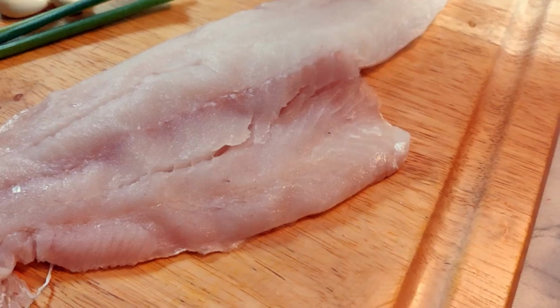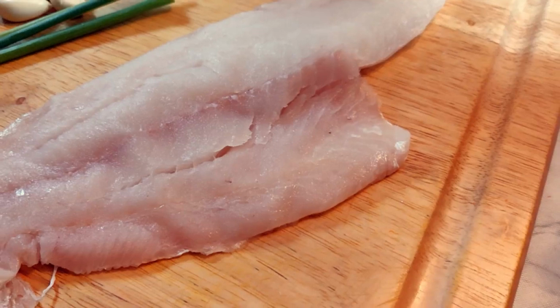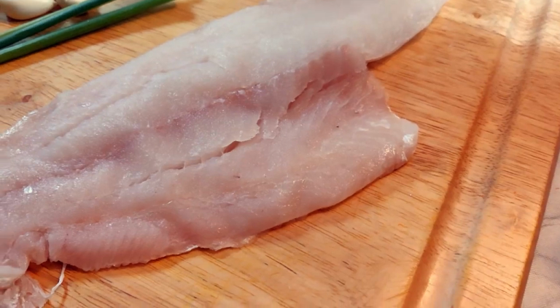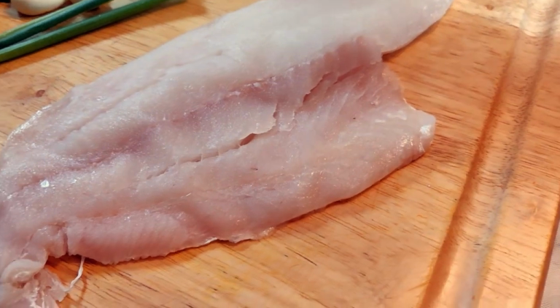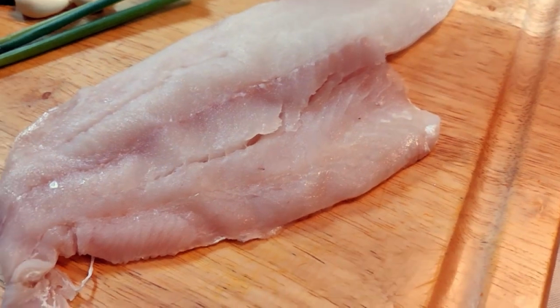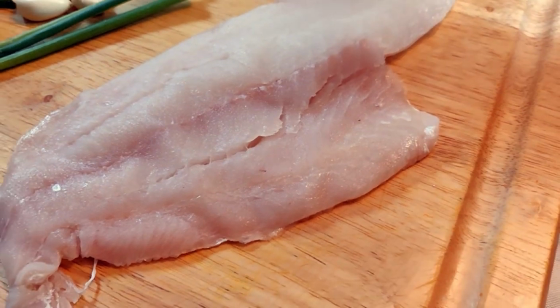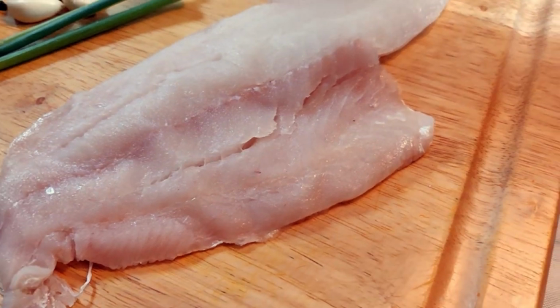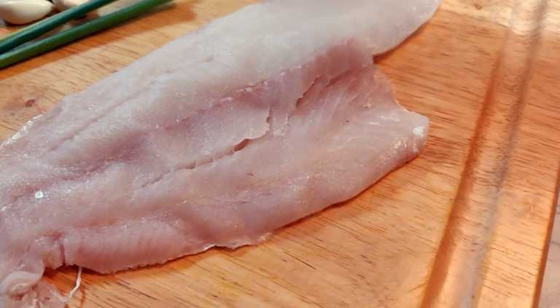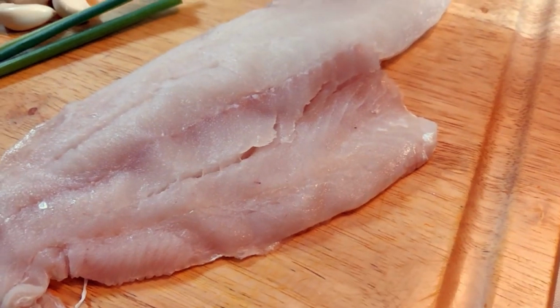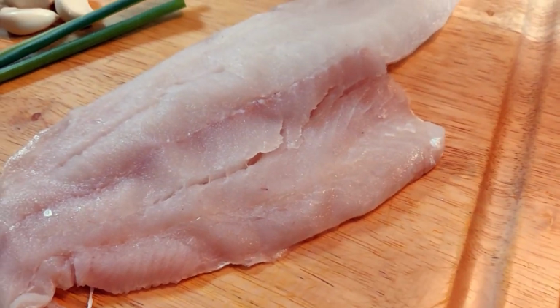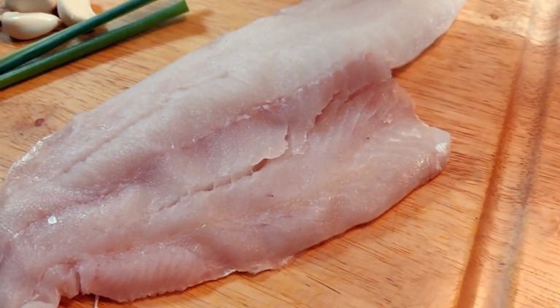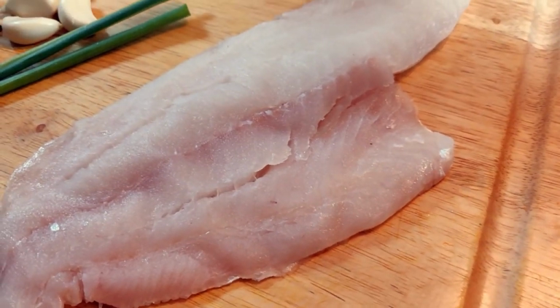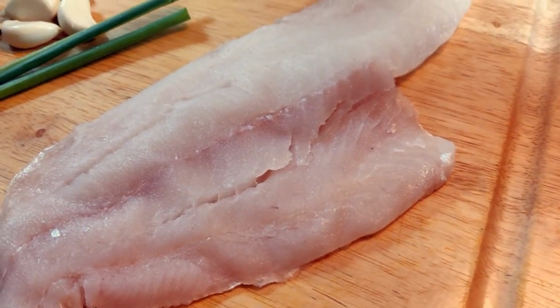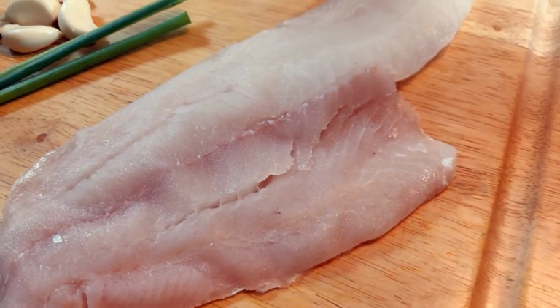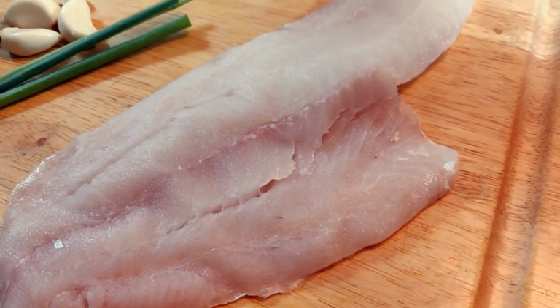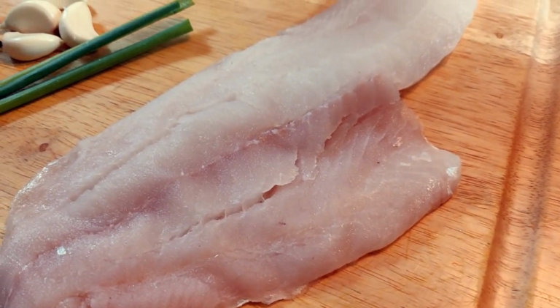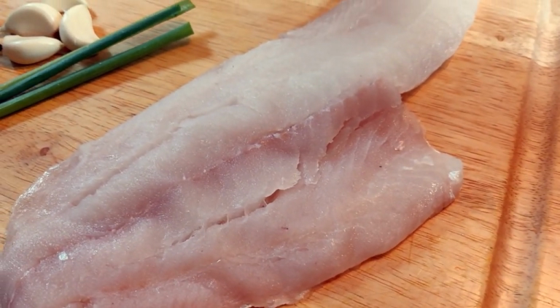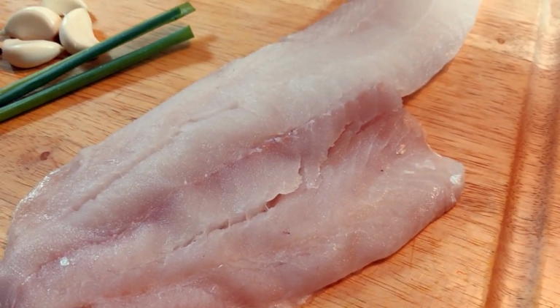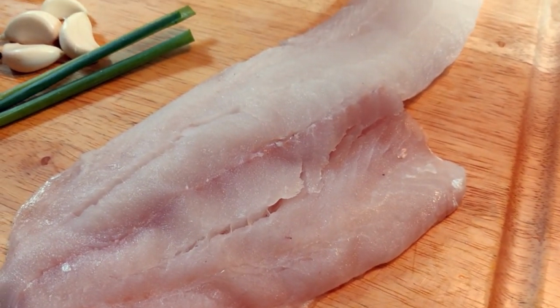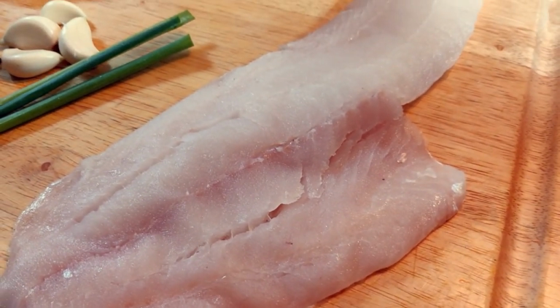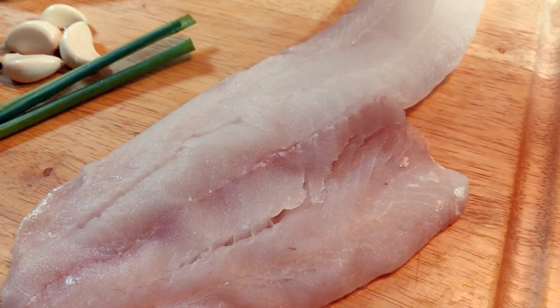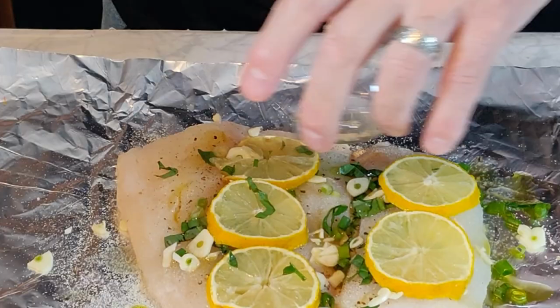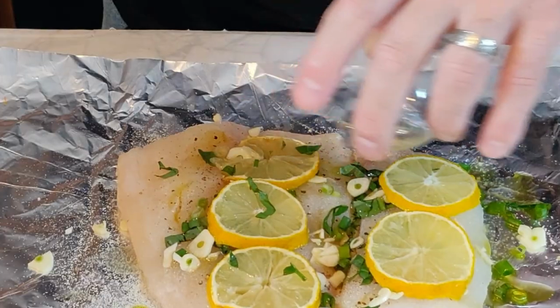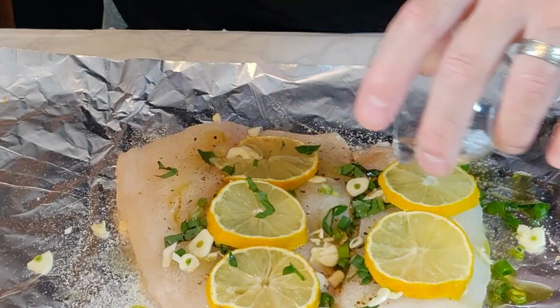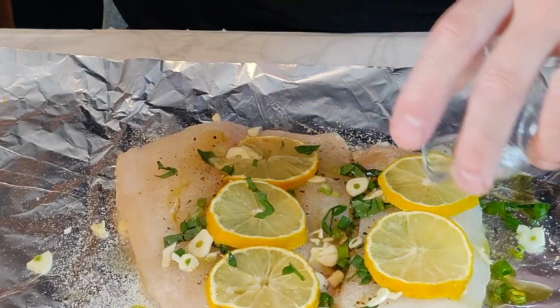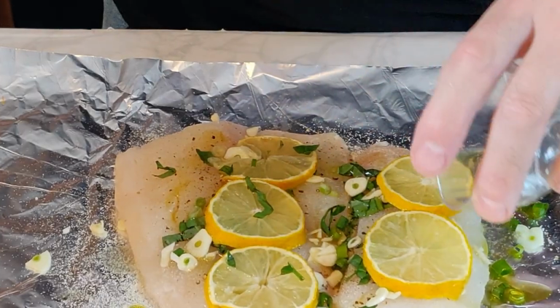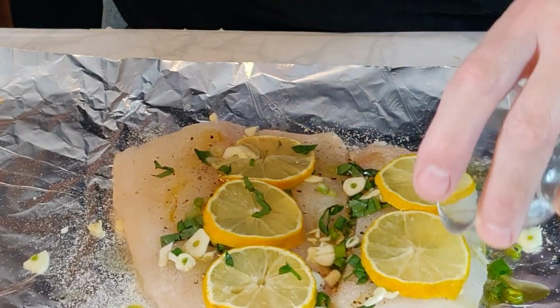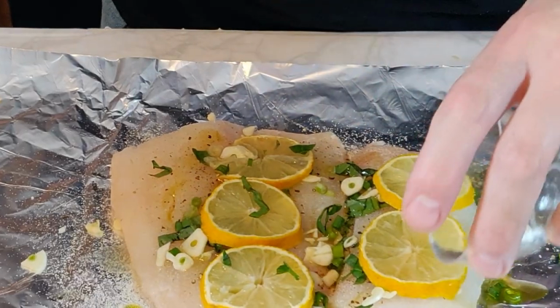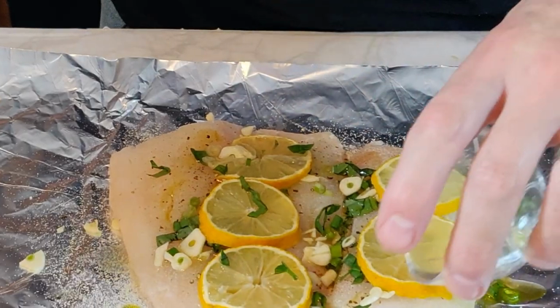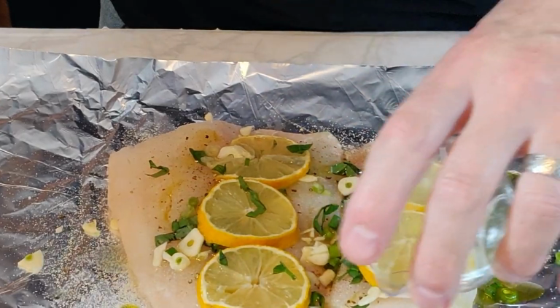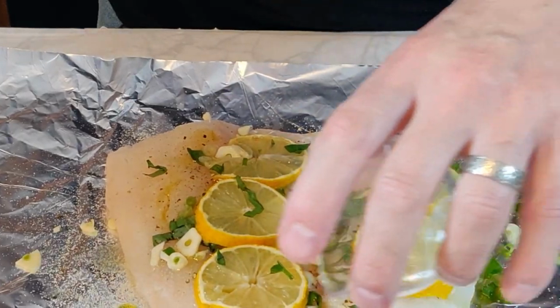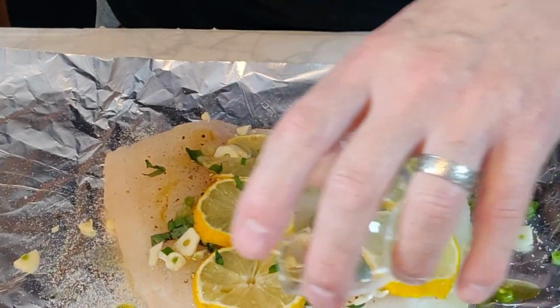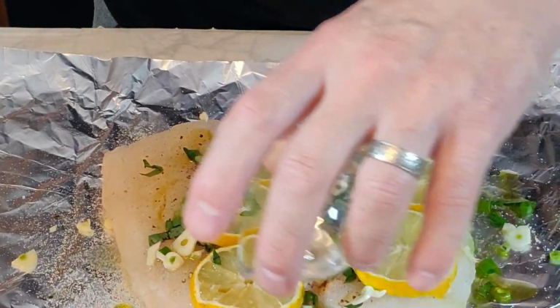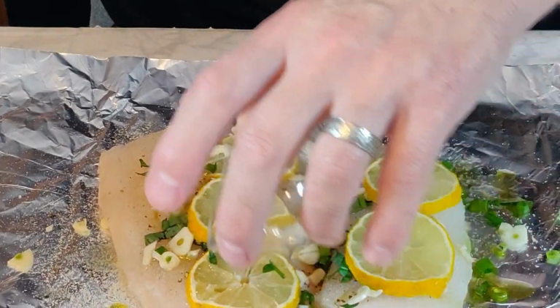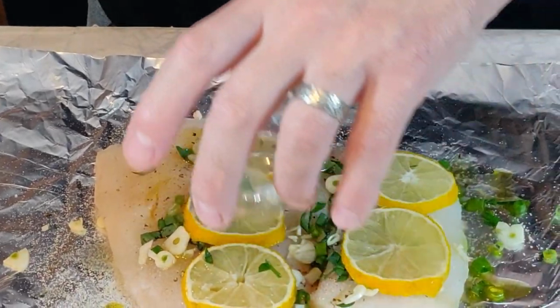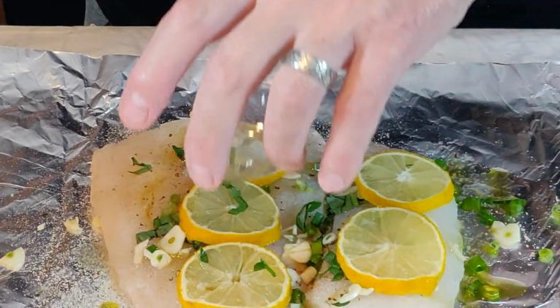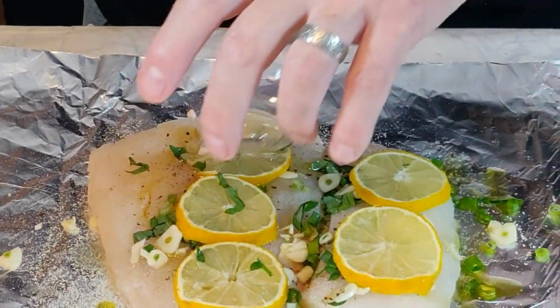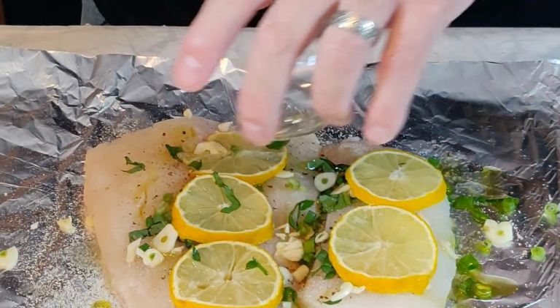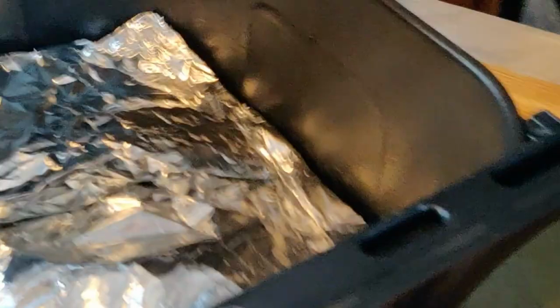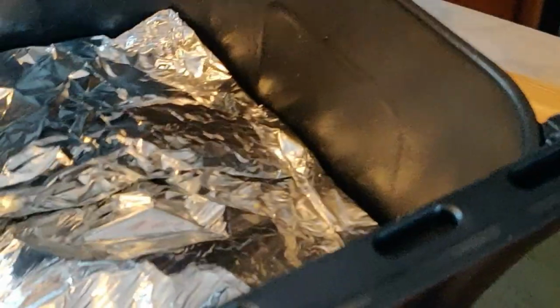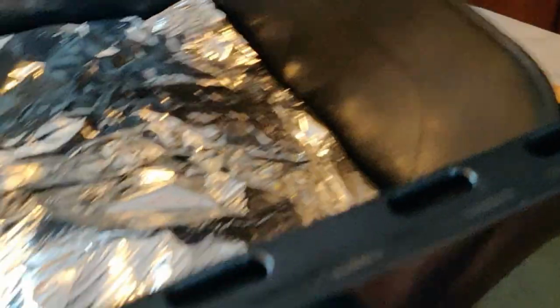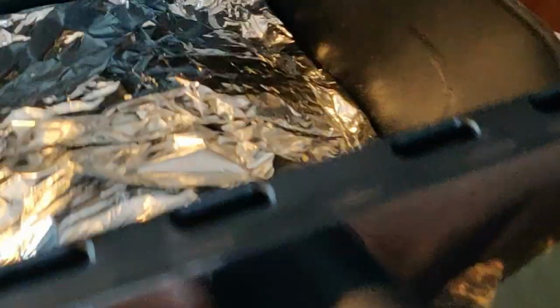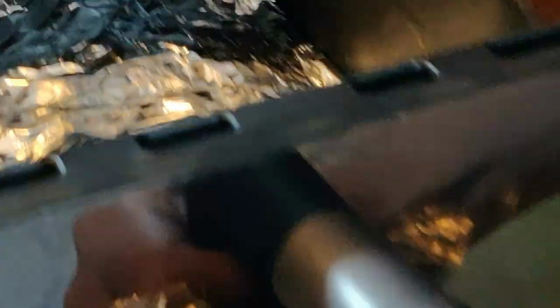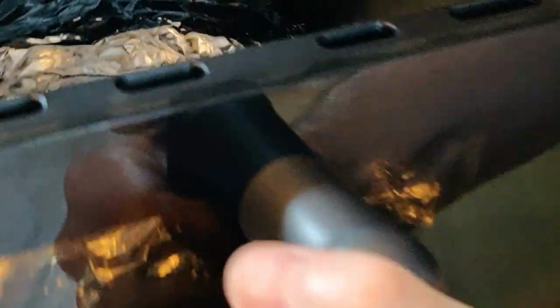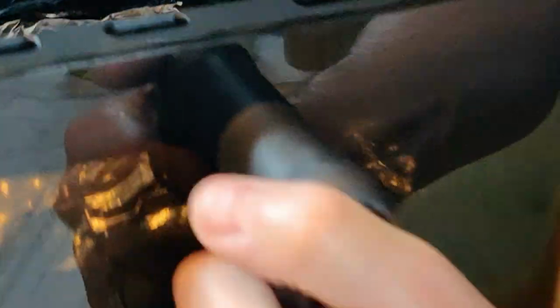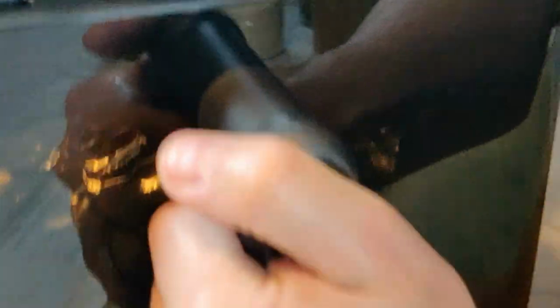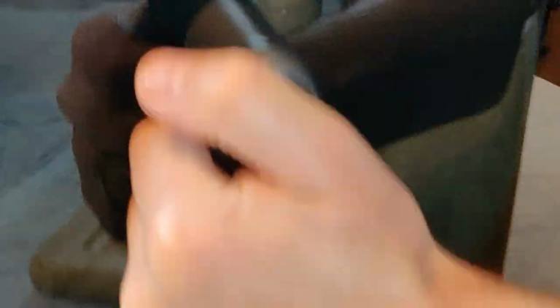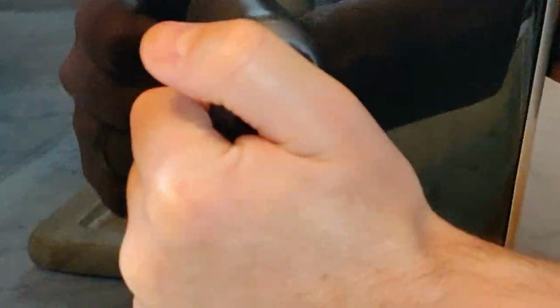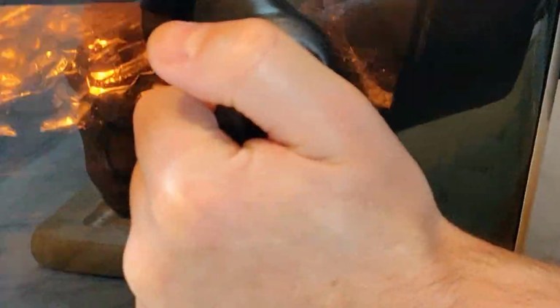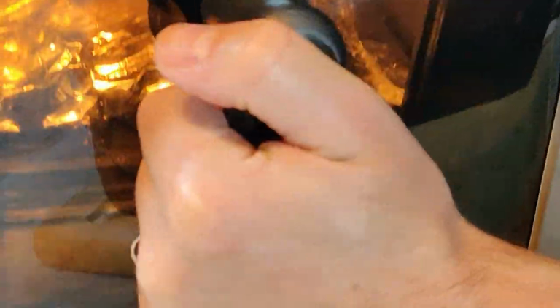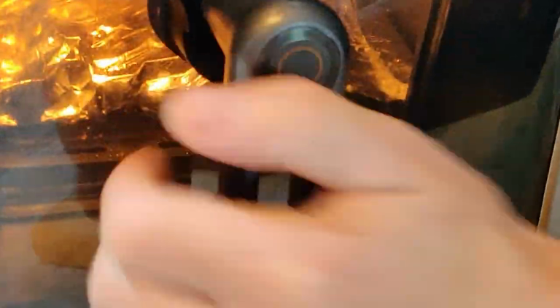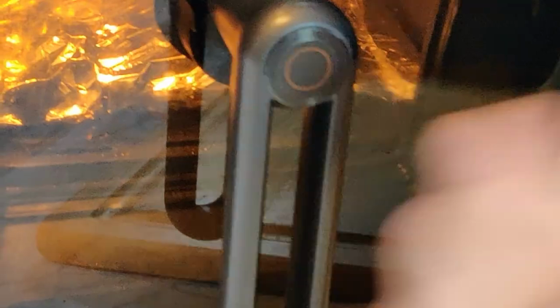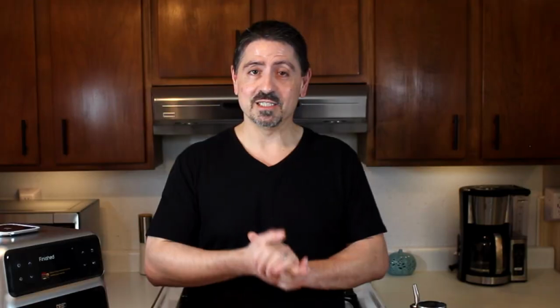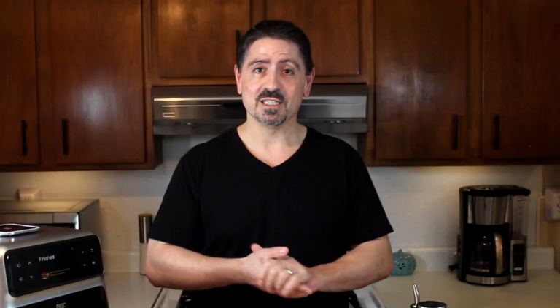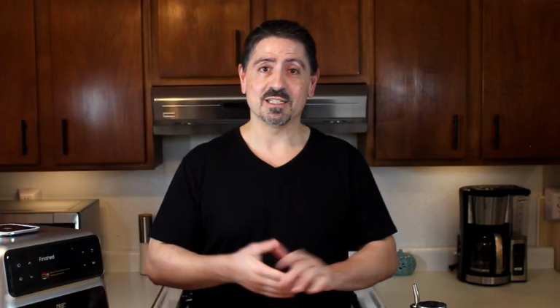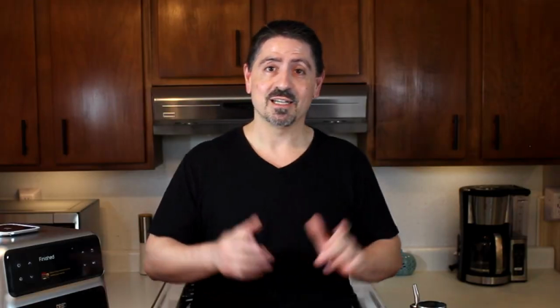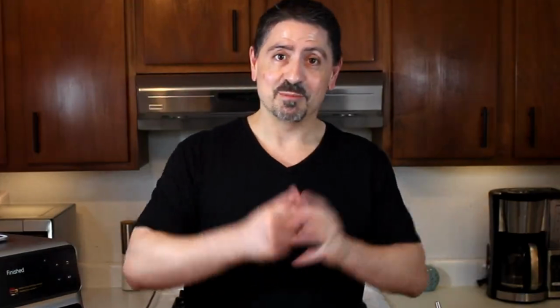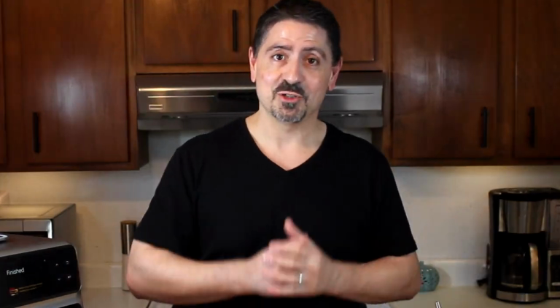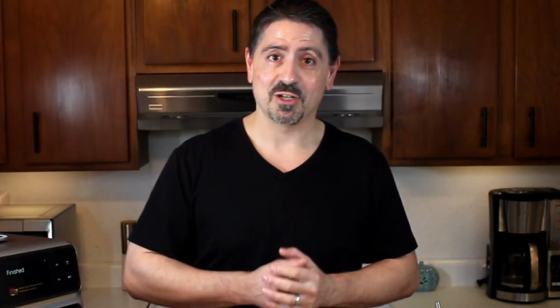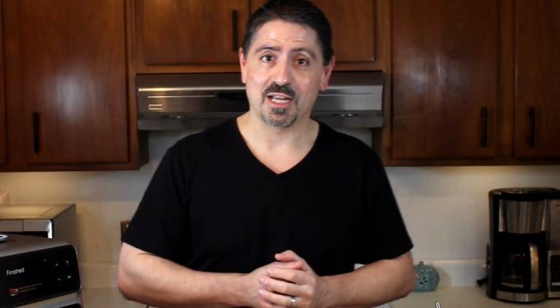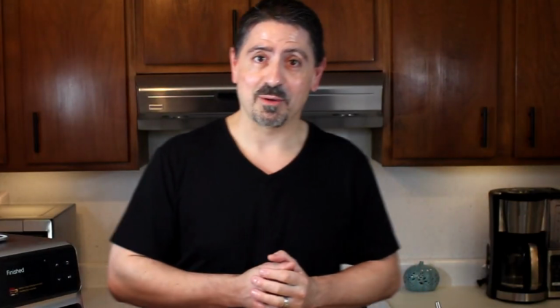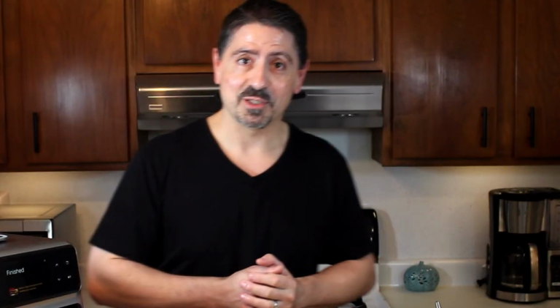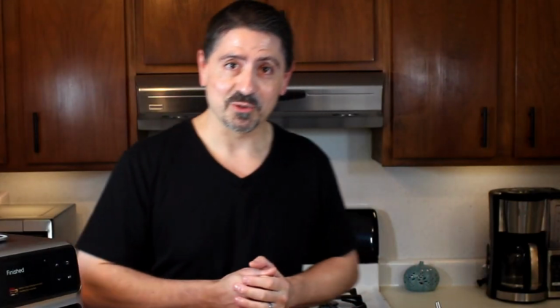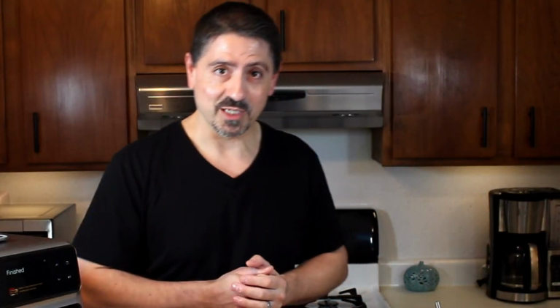Today's recipe is a lemon butter garlic haddock filet. I'm going to use the air fryer to make it real quick, real easy. Let me show you how I do it.